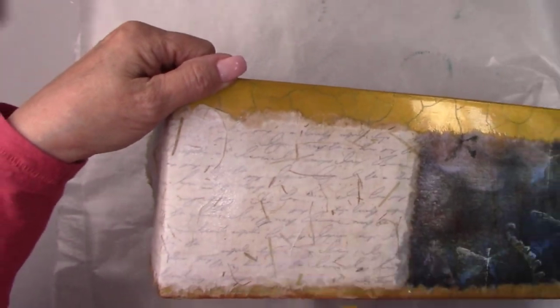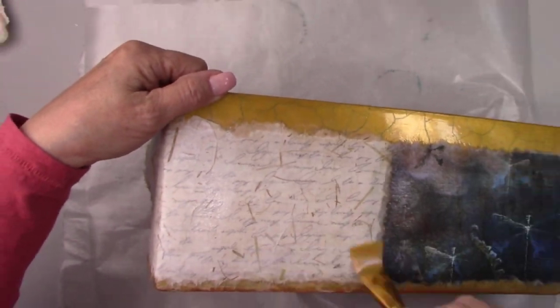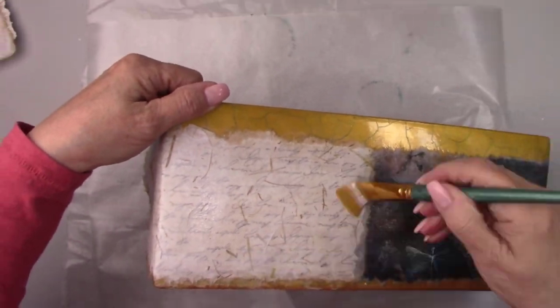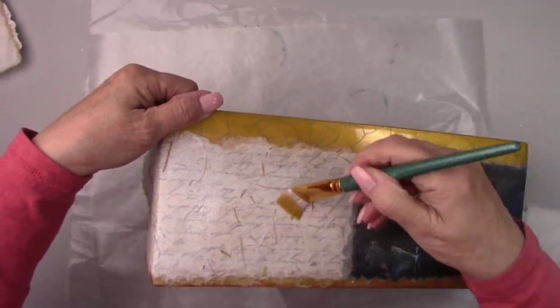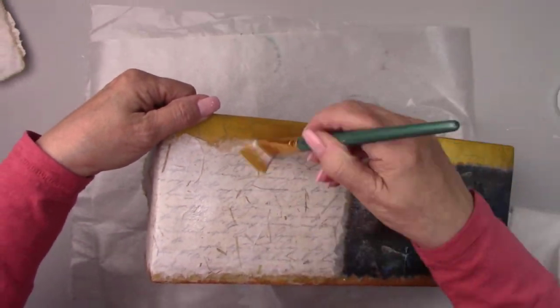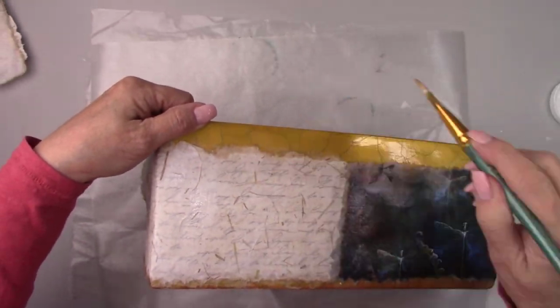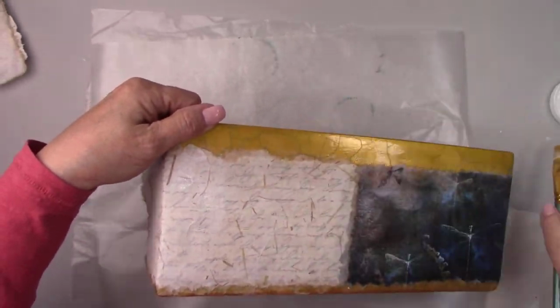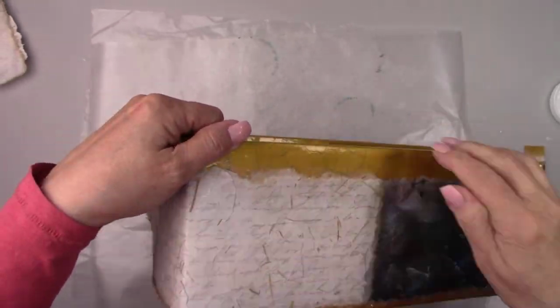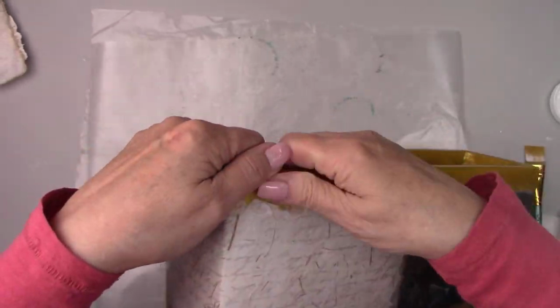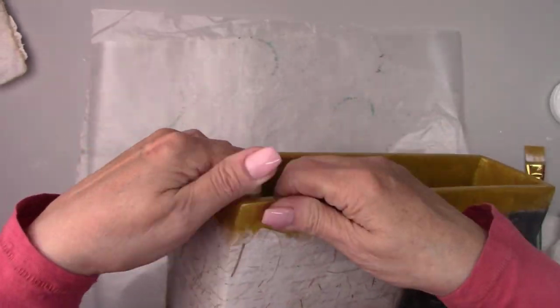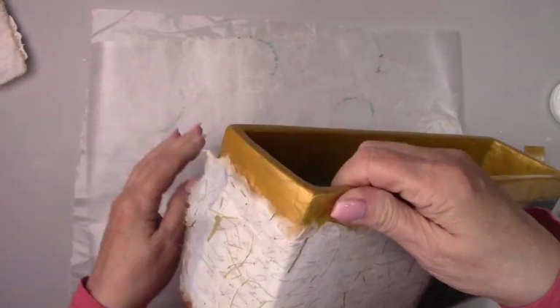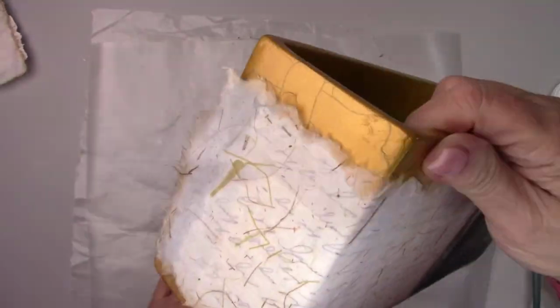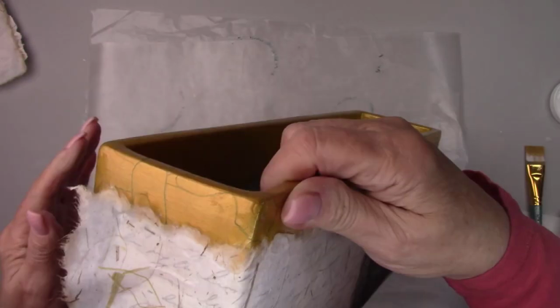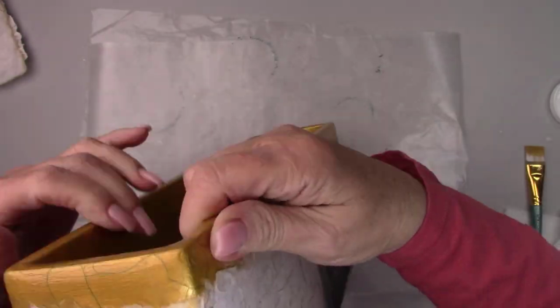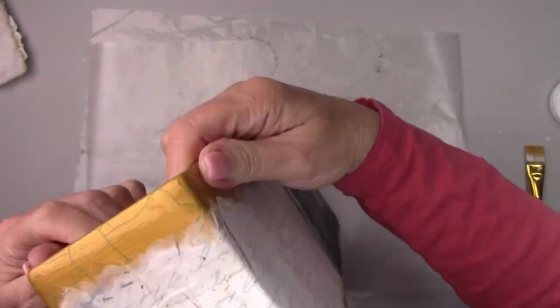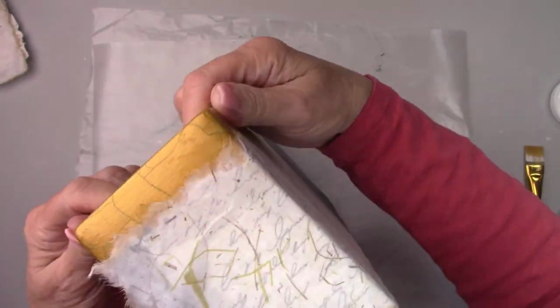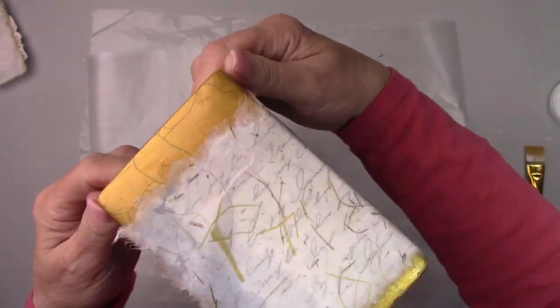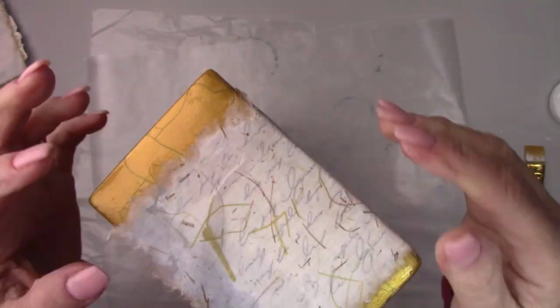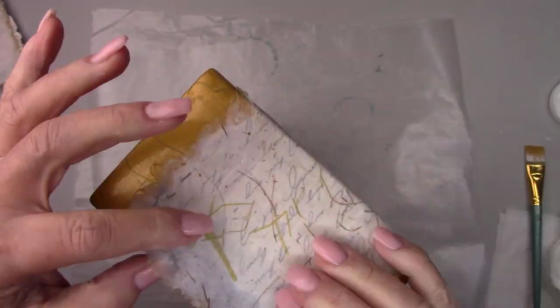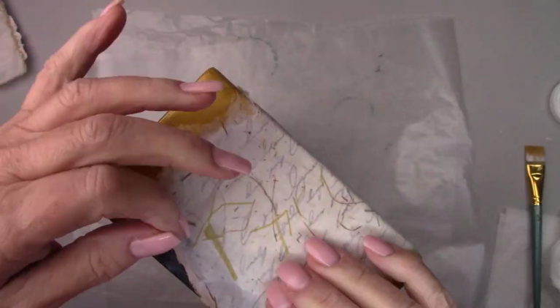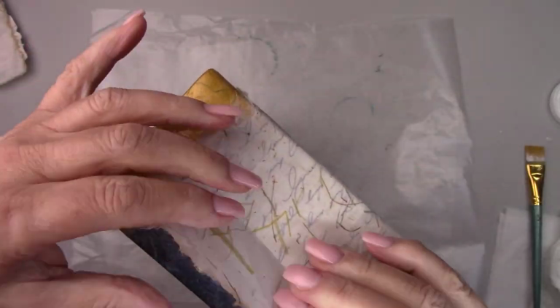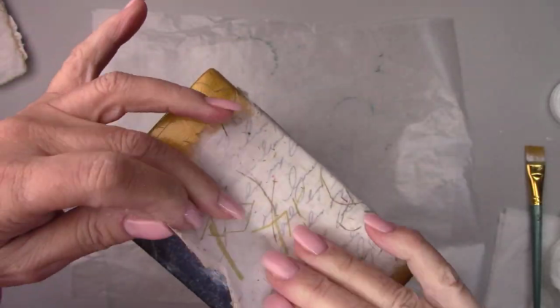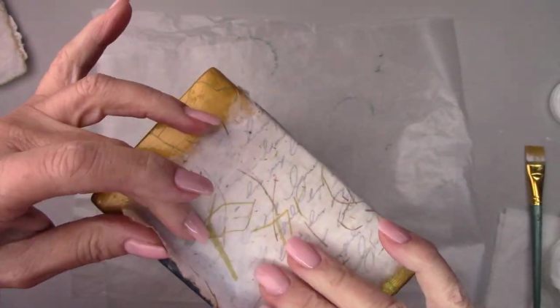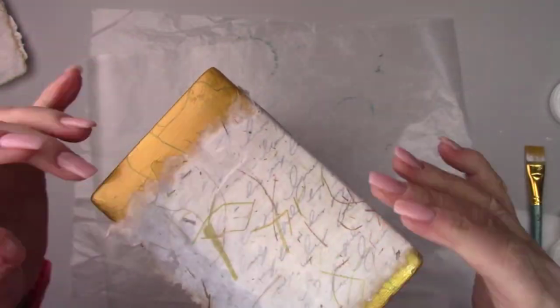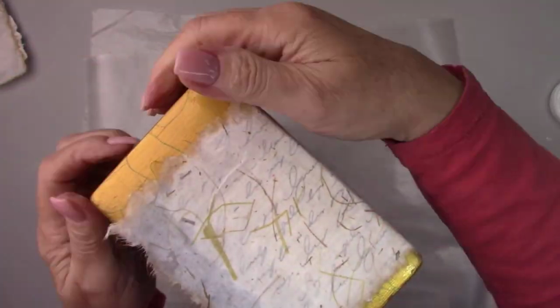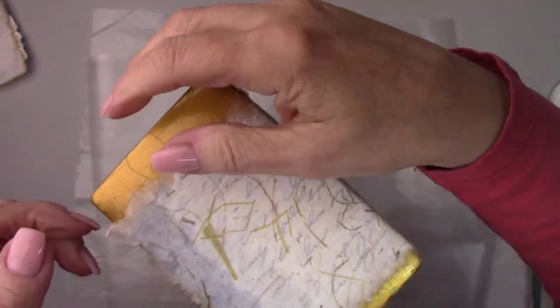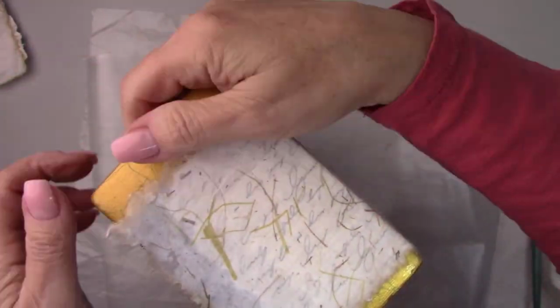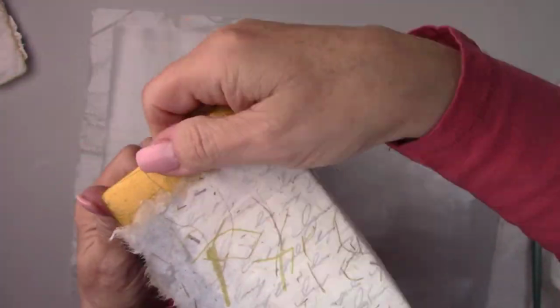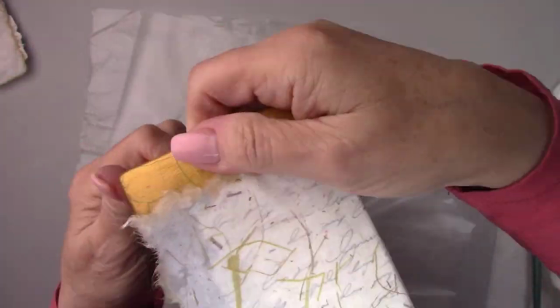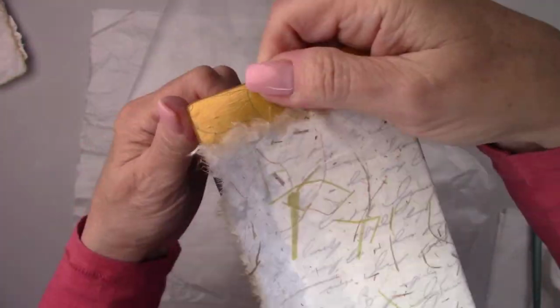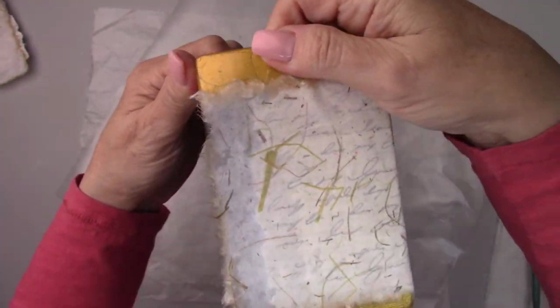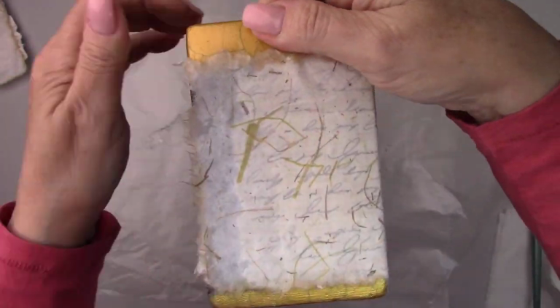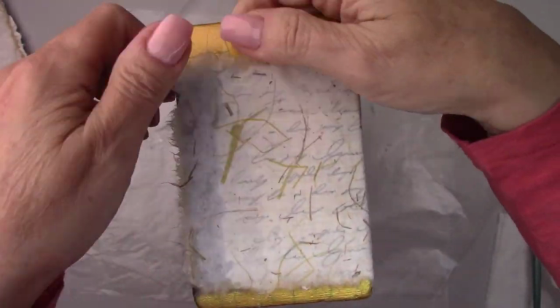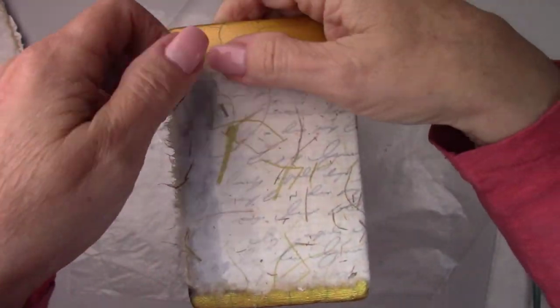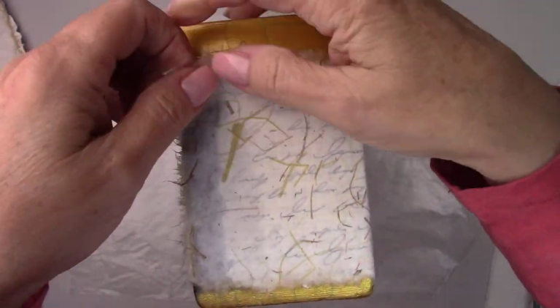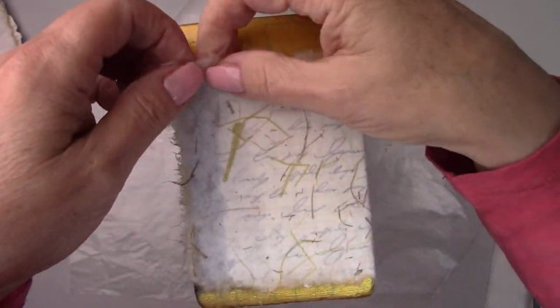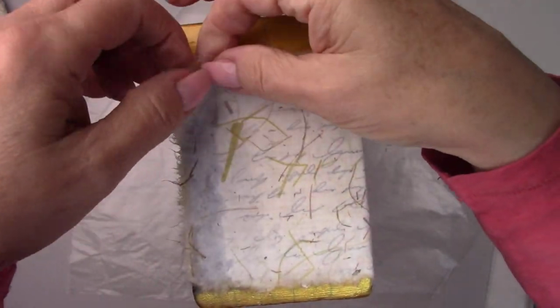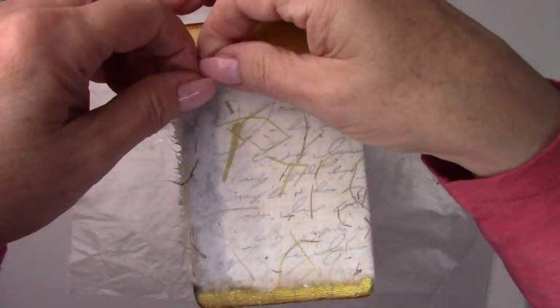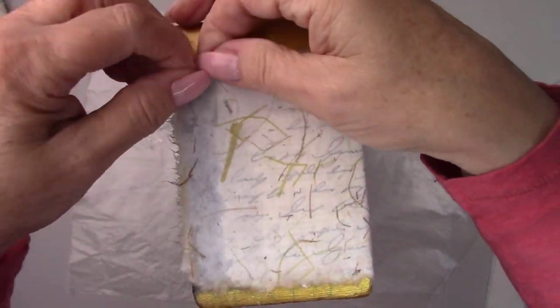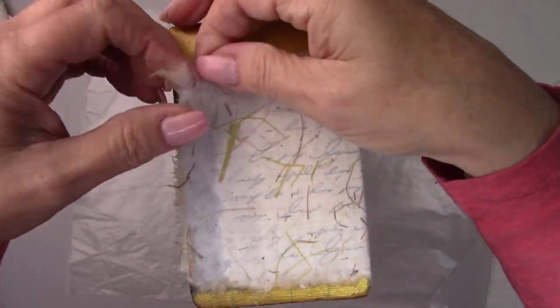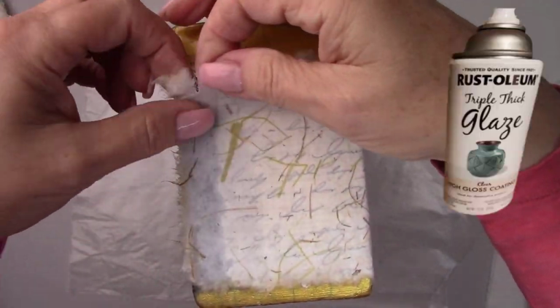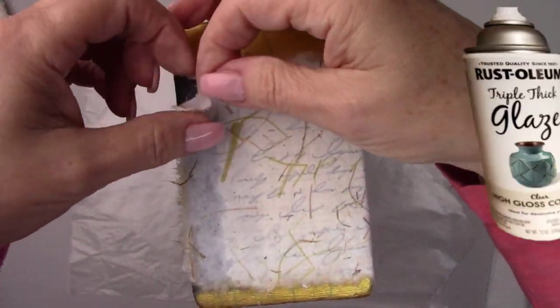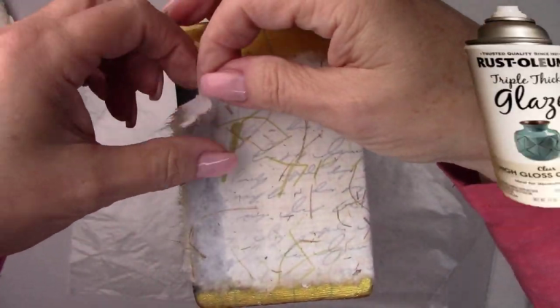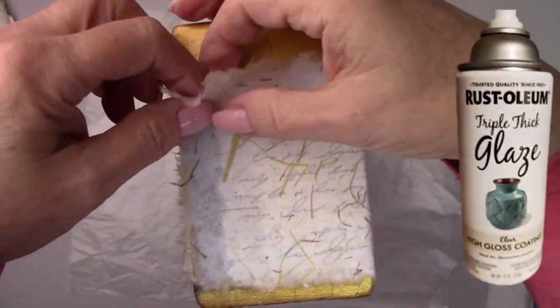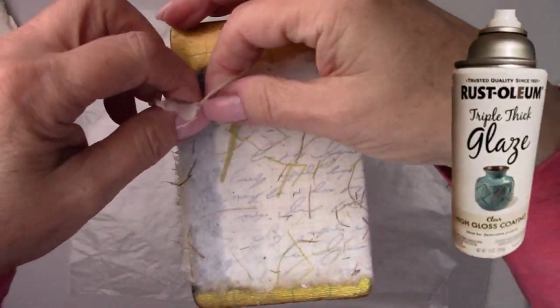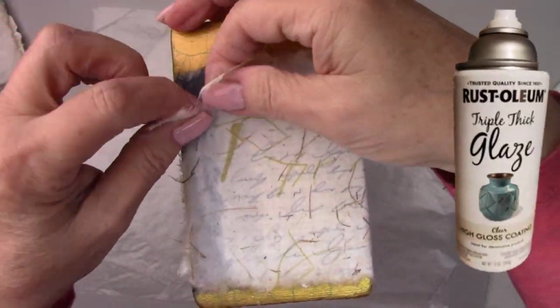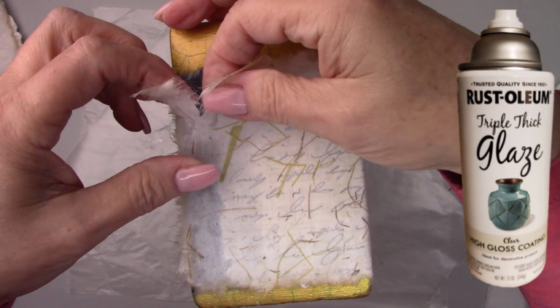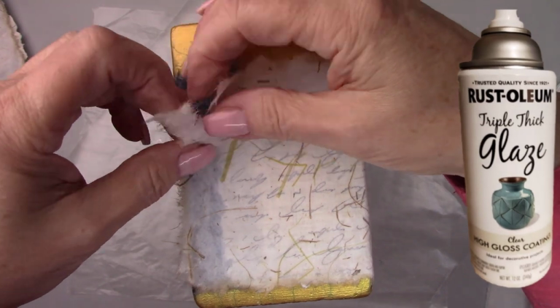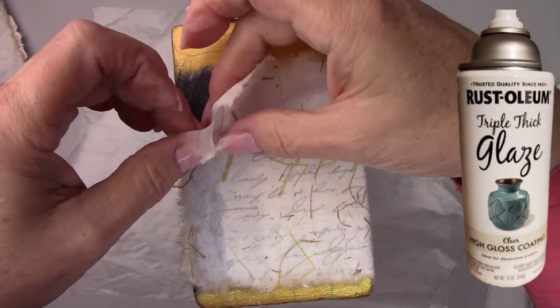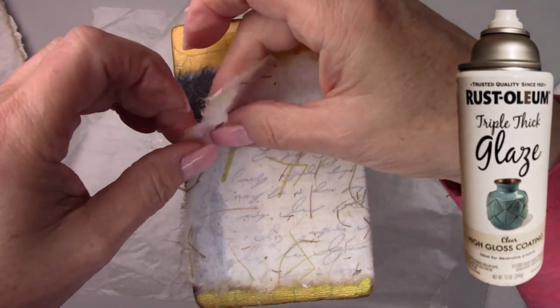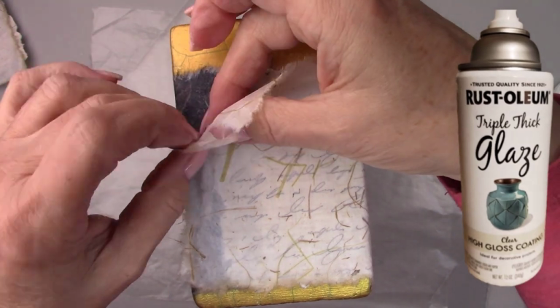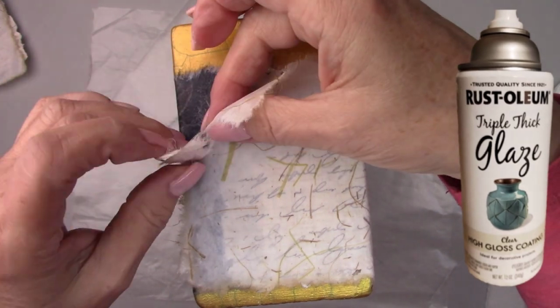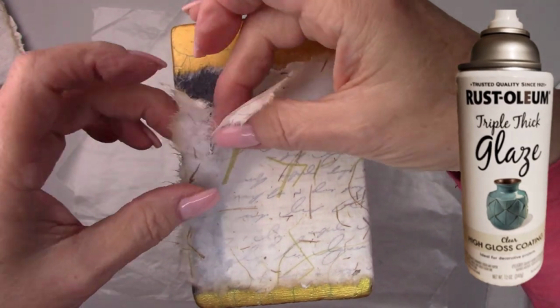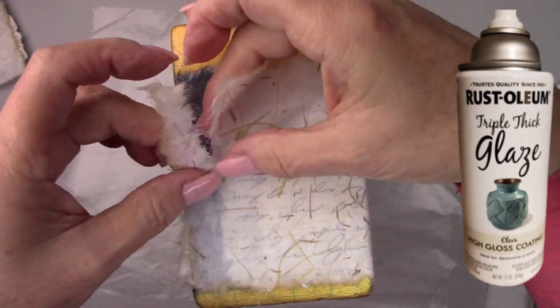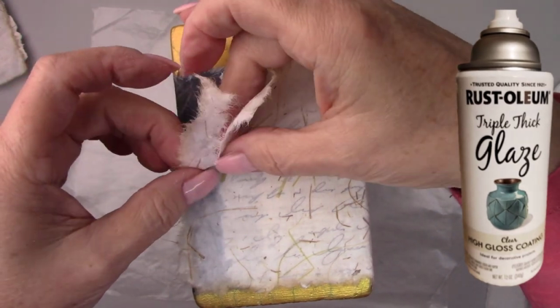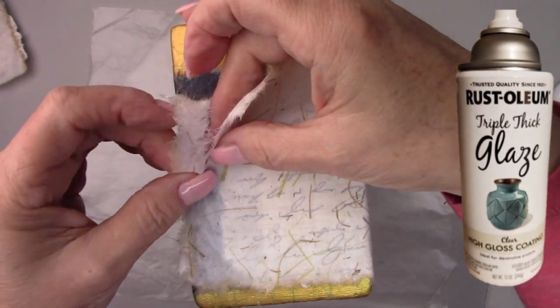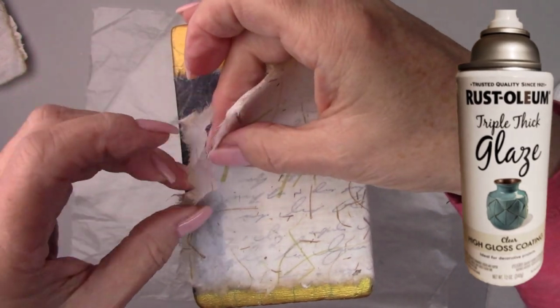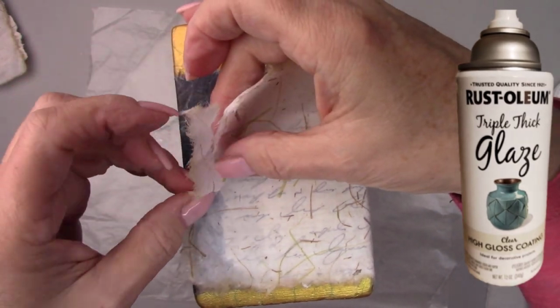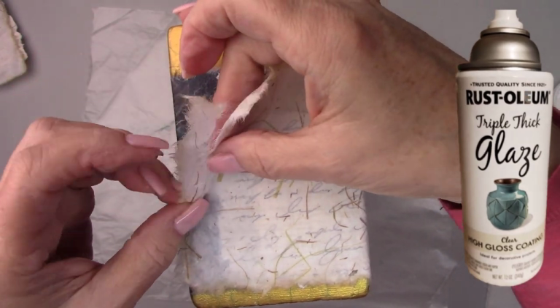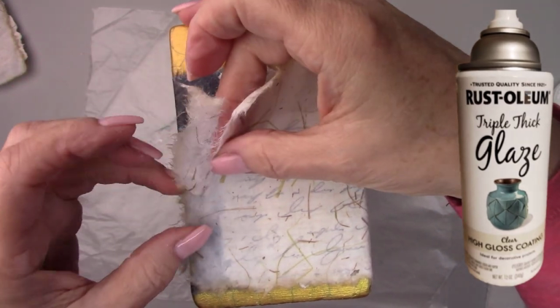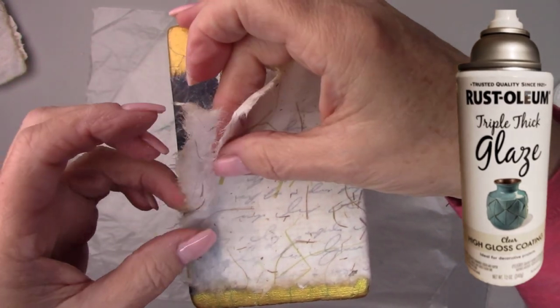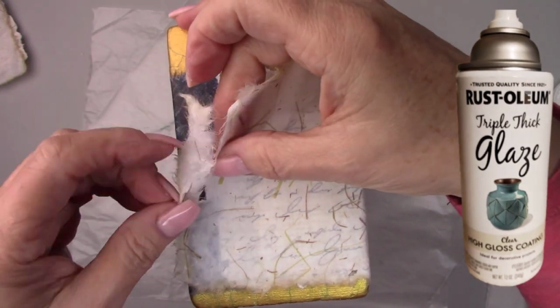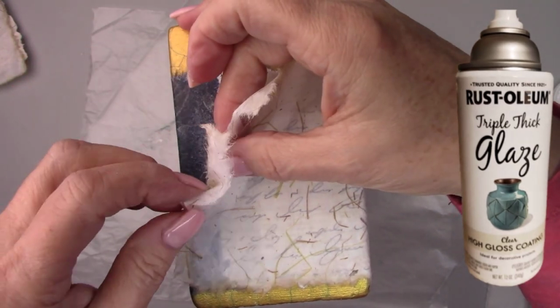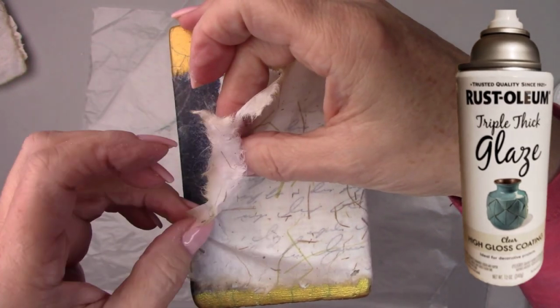I let it dry for about an hour and then sprayed the whole thing with a gloss sealer to protect all my work.